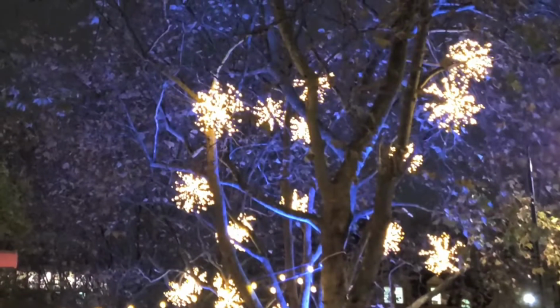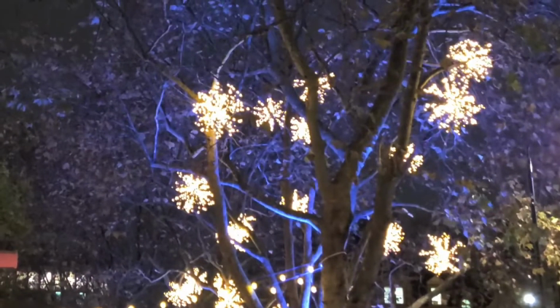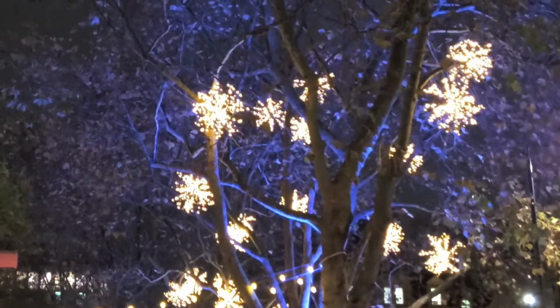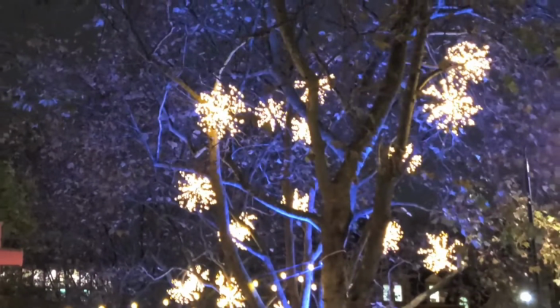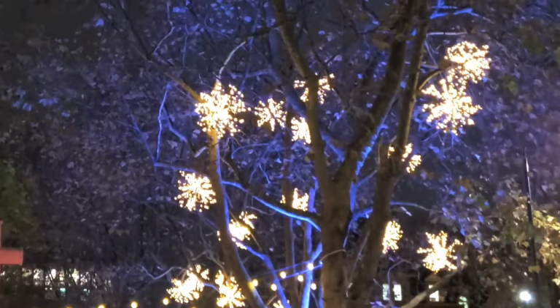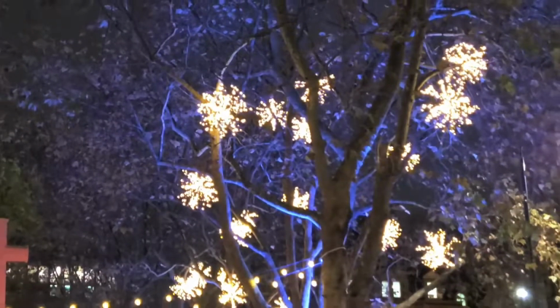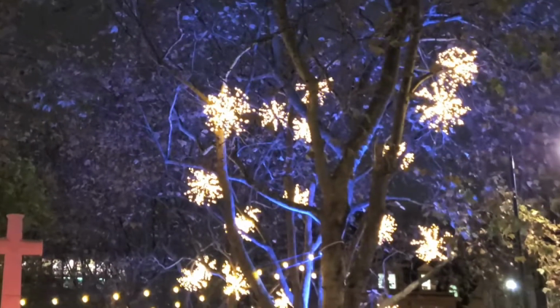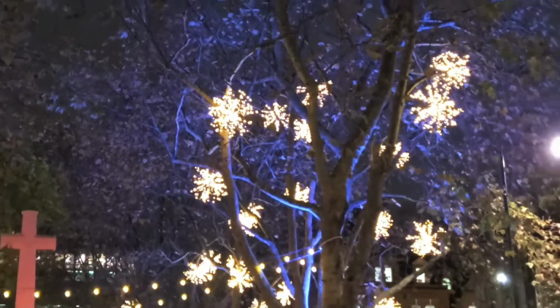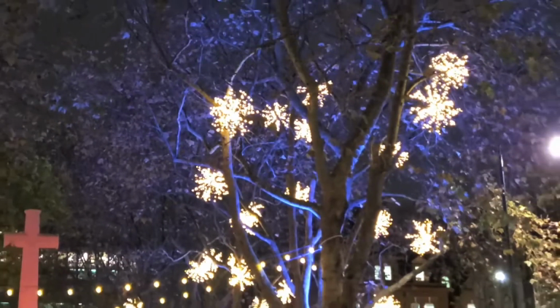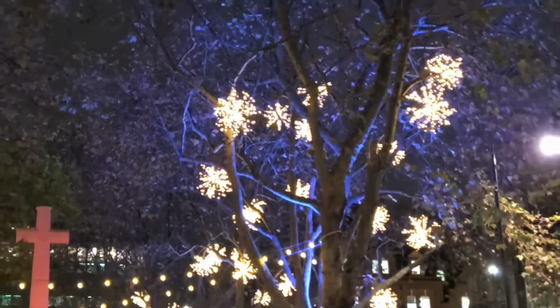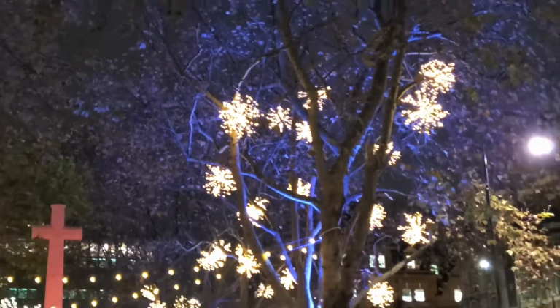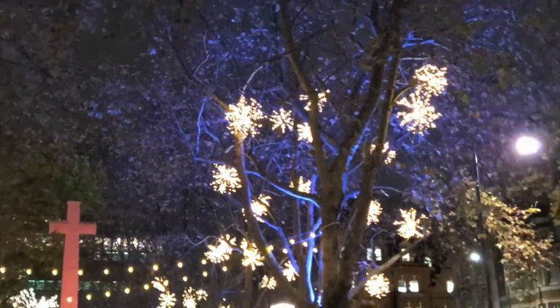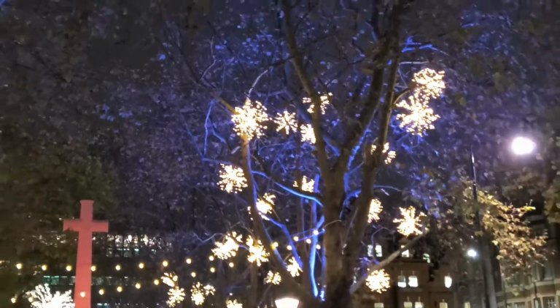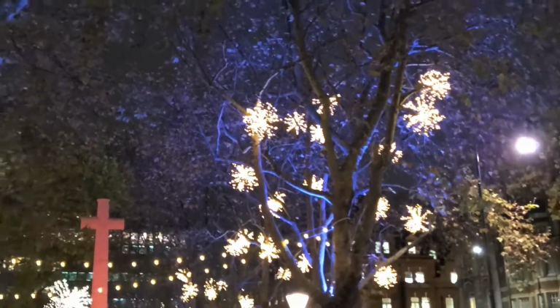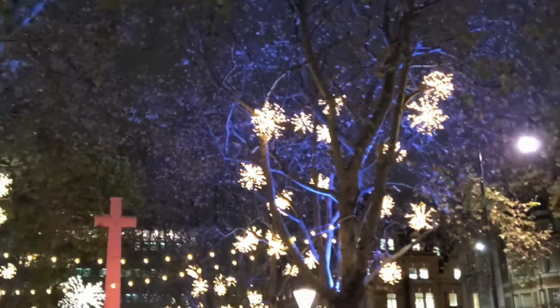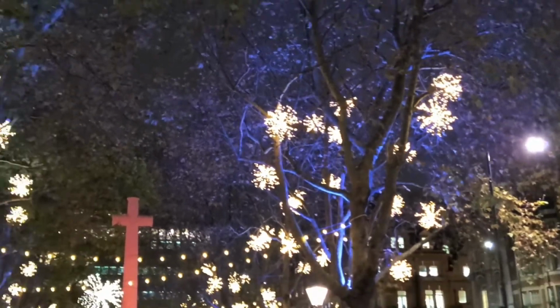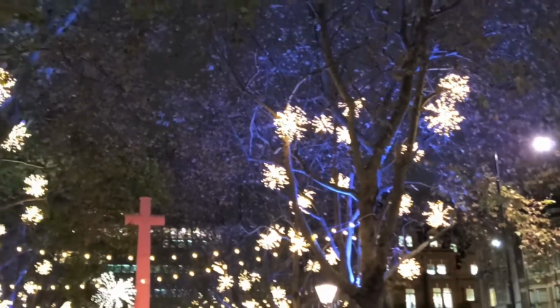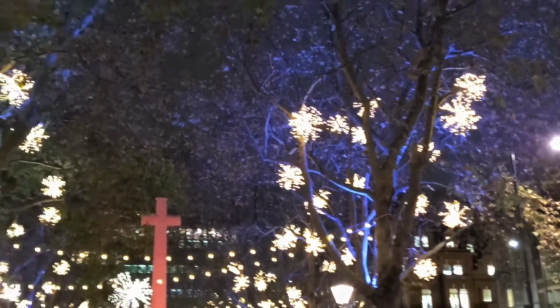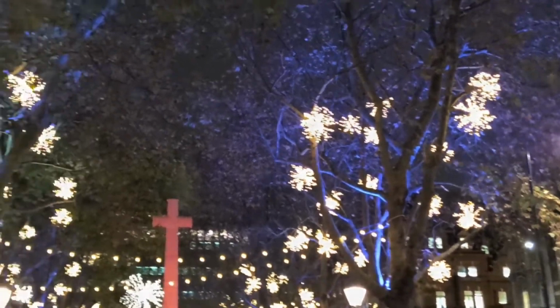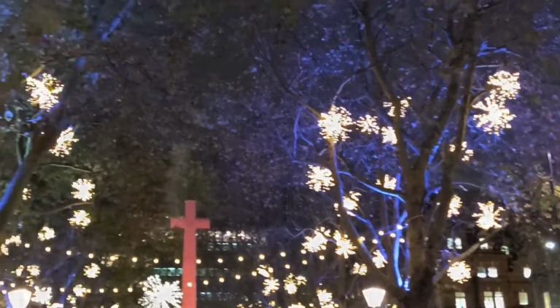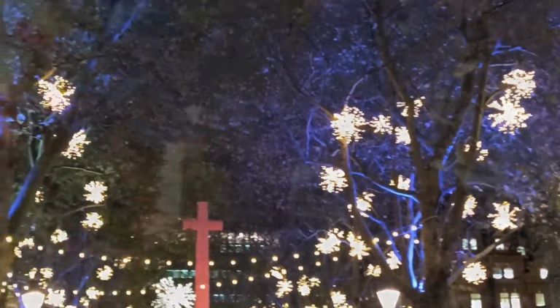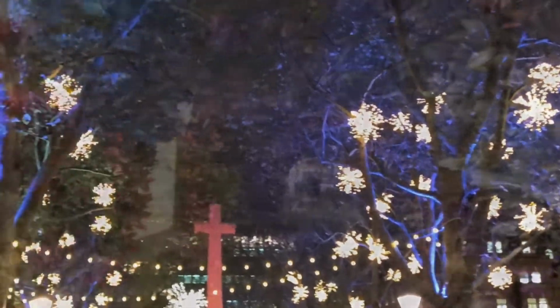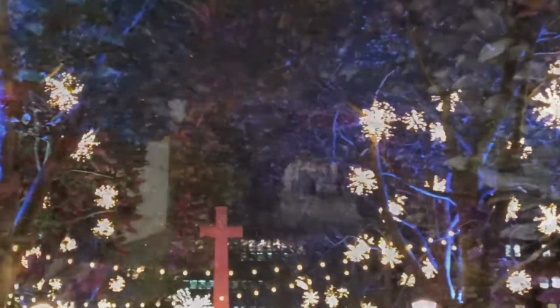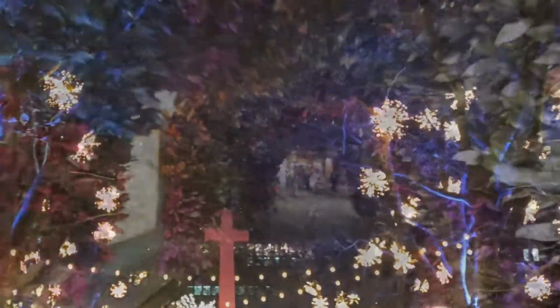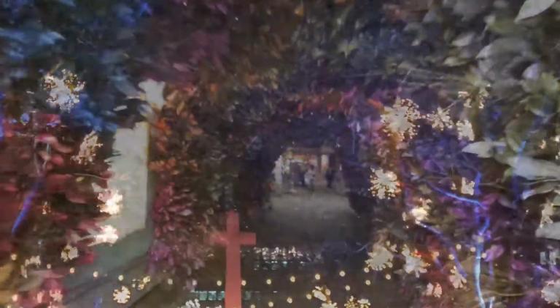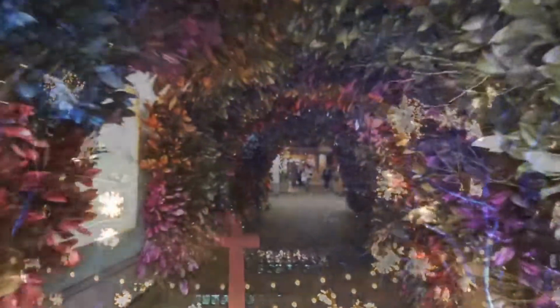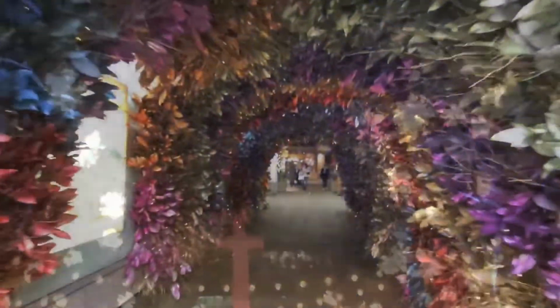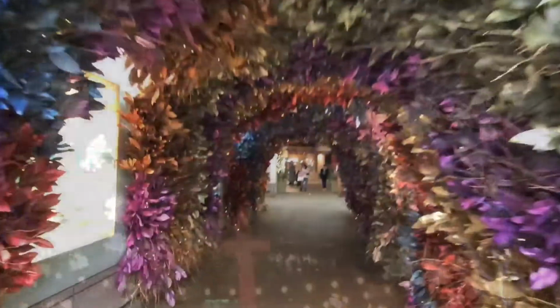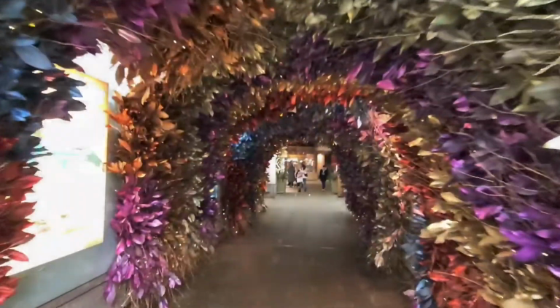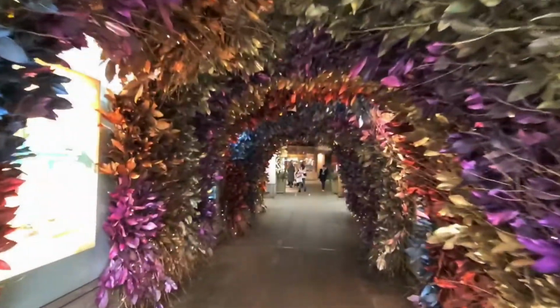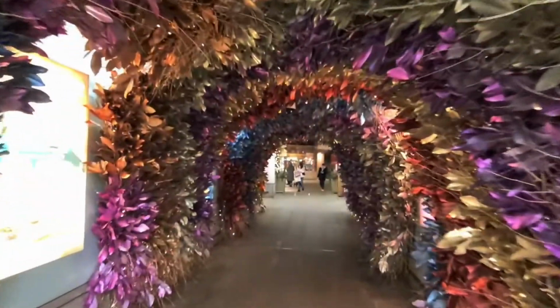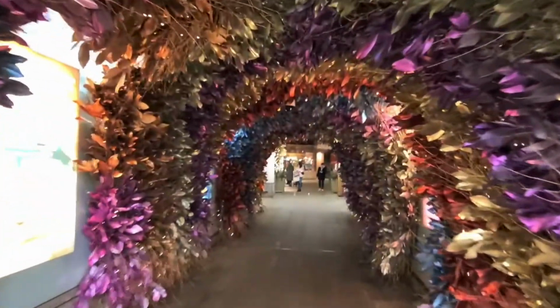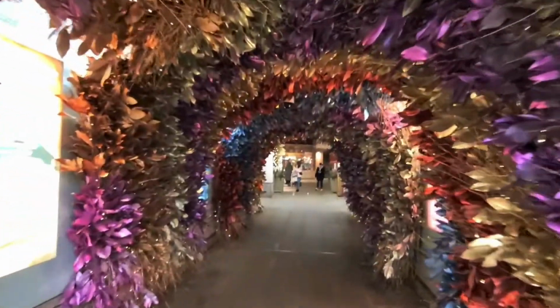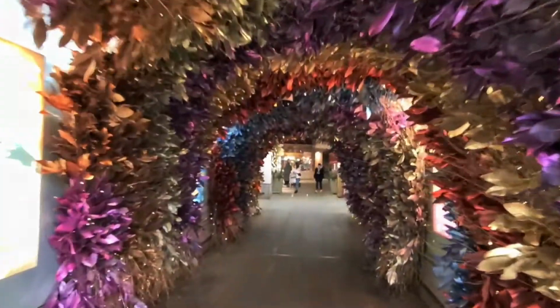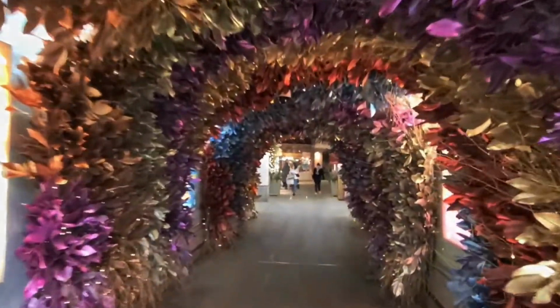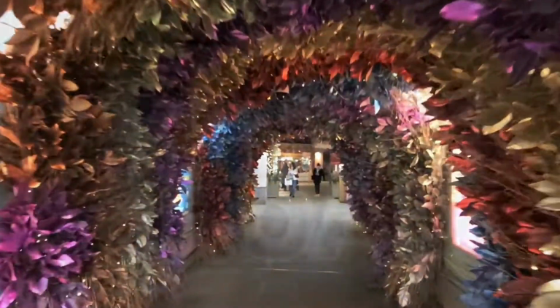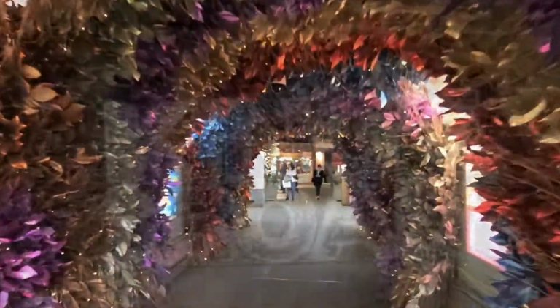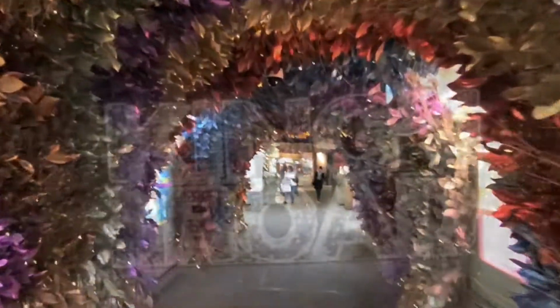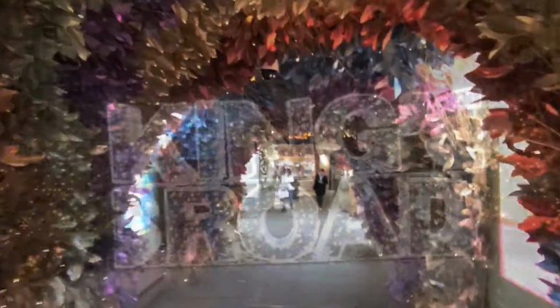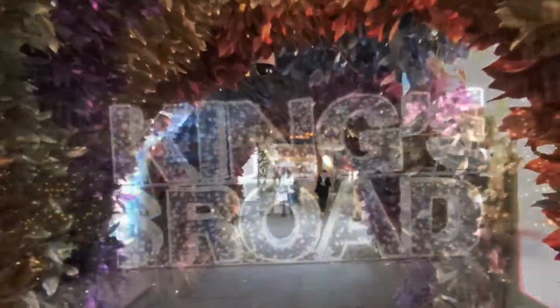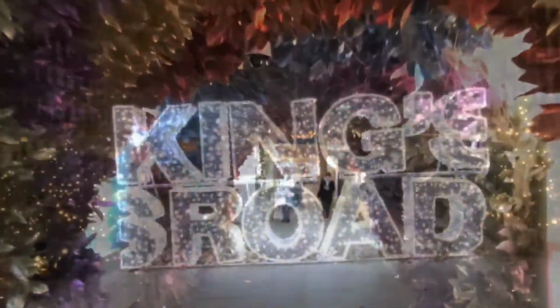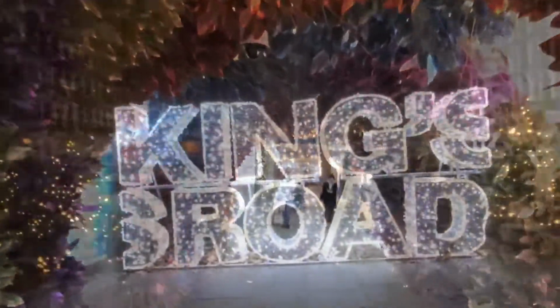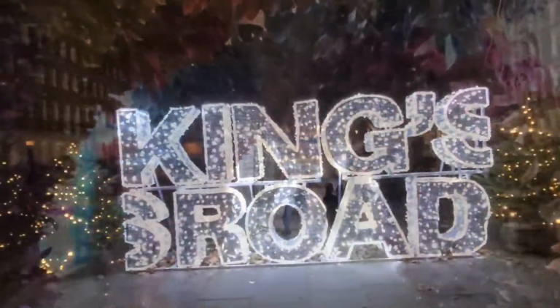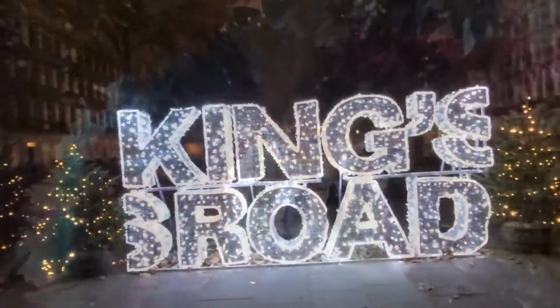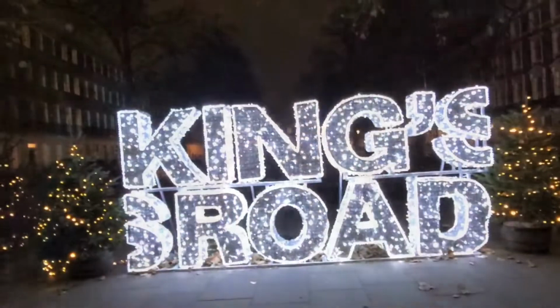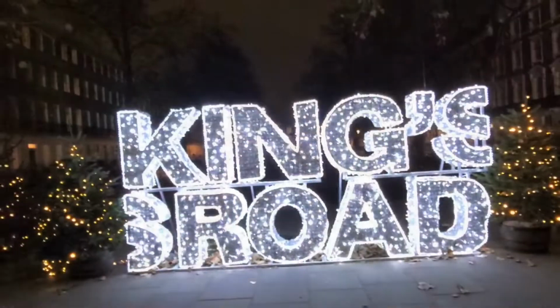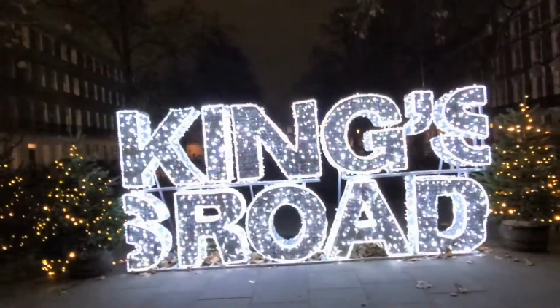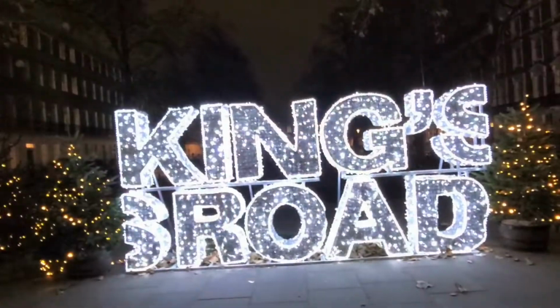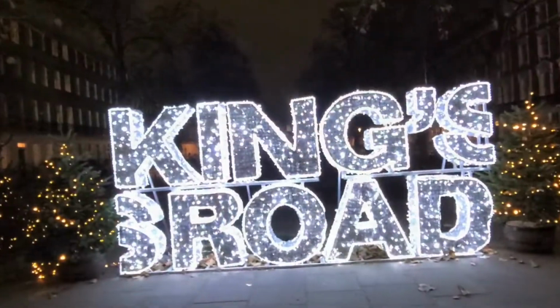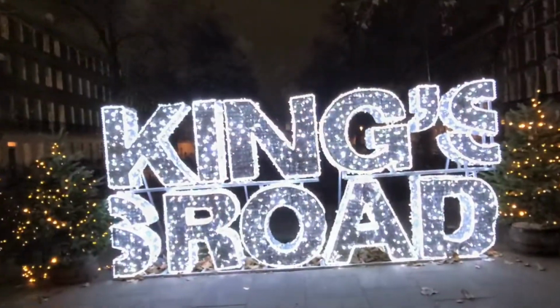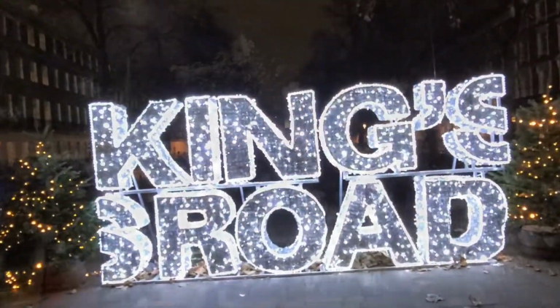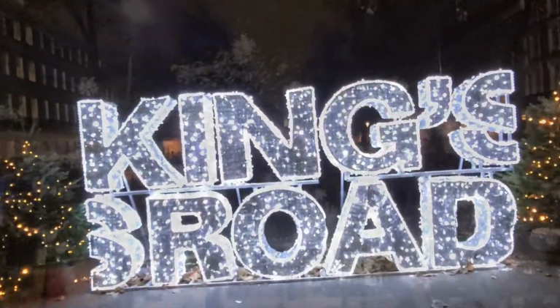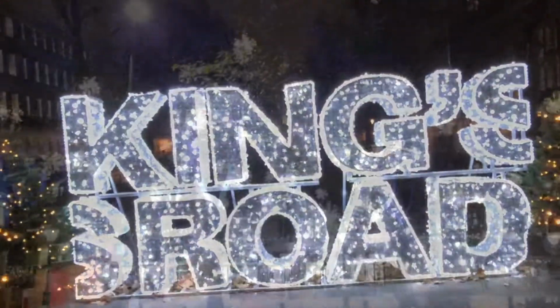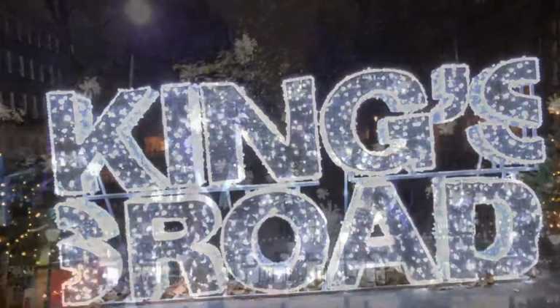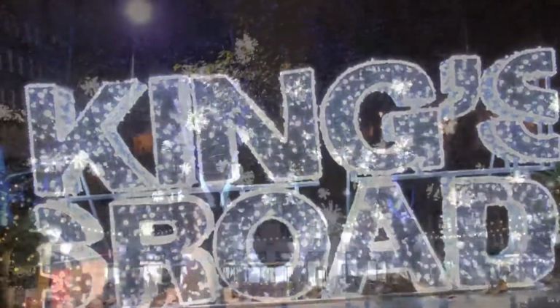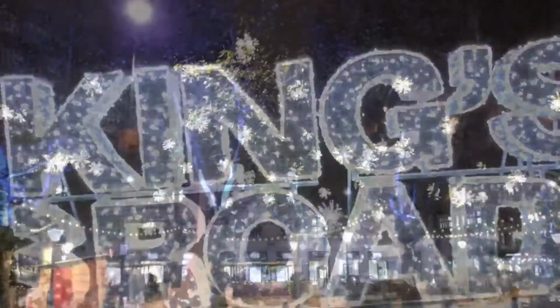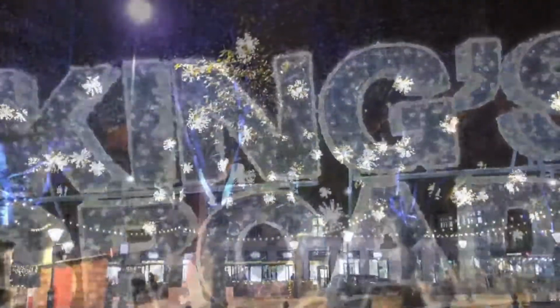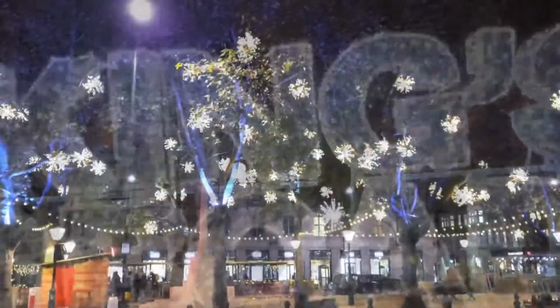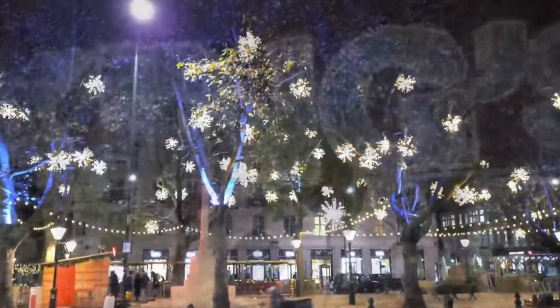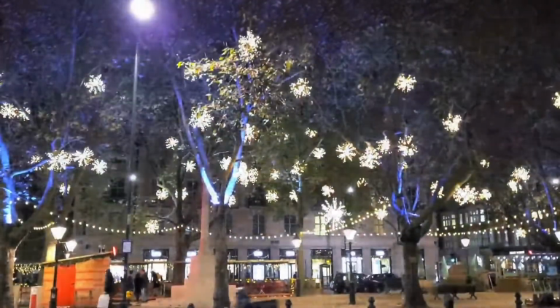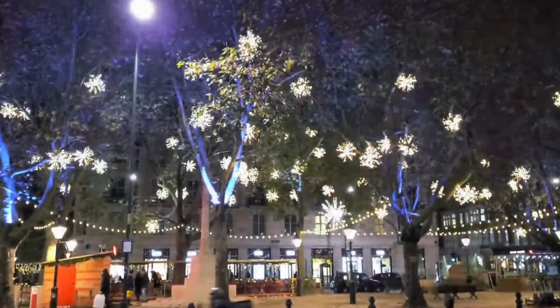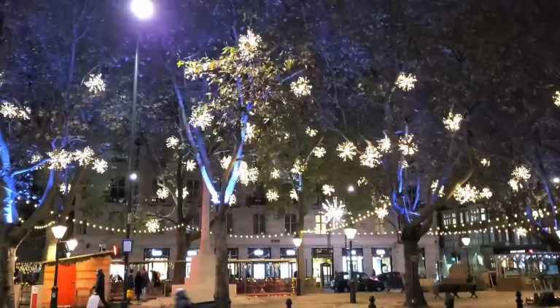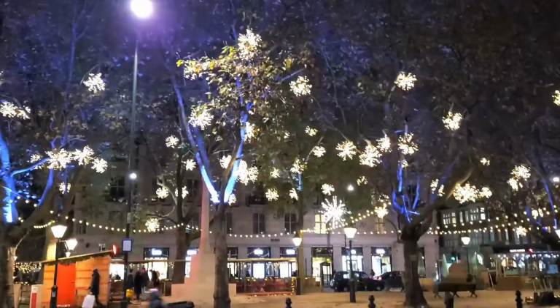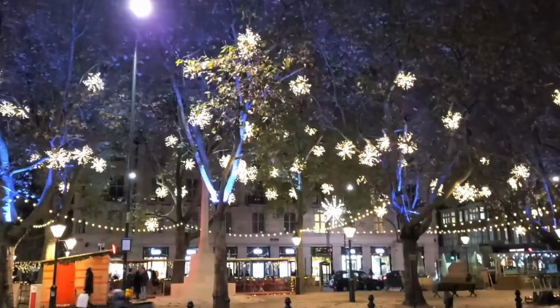These decorations, just like this video, were made in Chelsea. So come on down, let's go and see what they've got on offer this year for their Christmas.